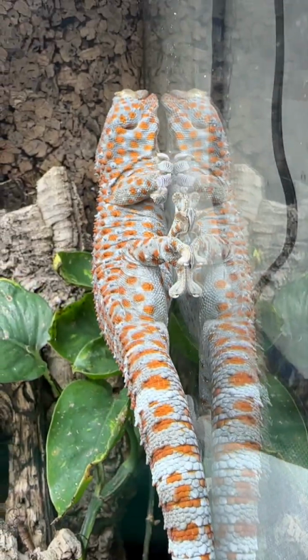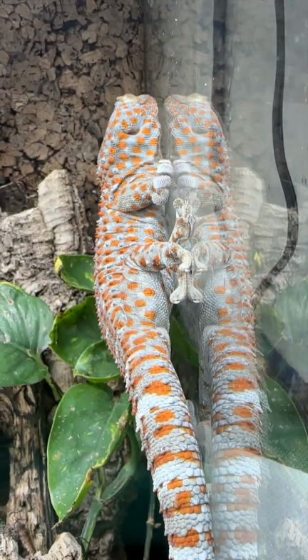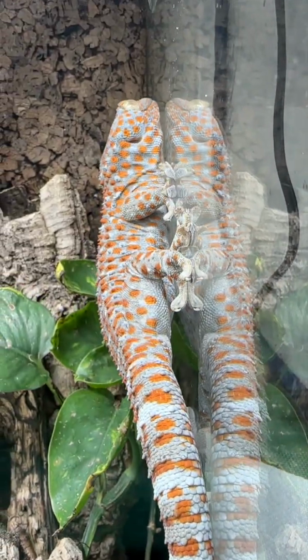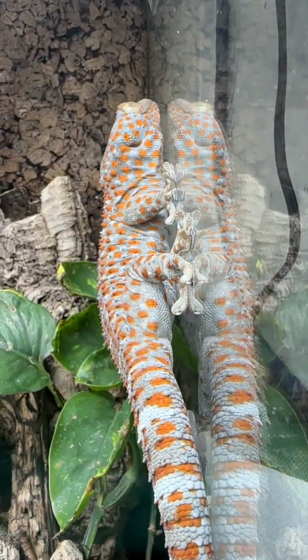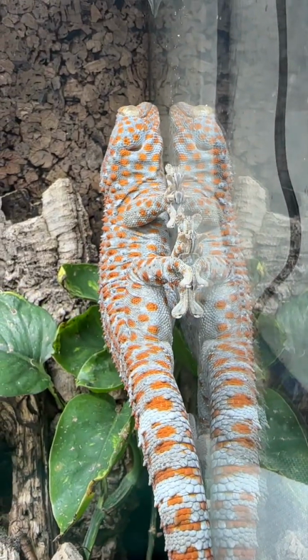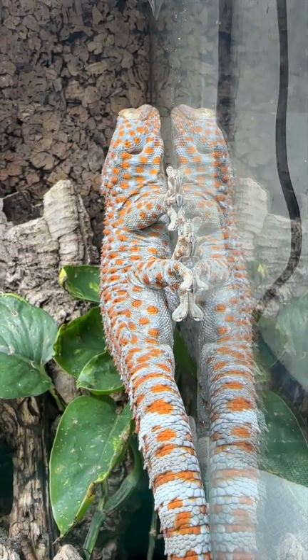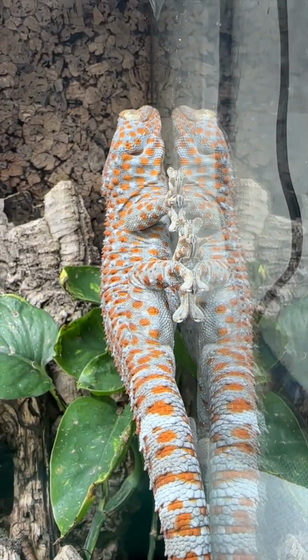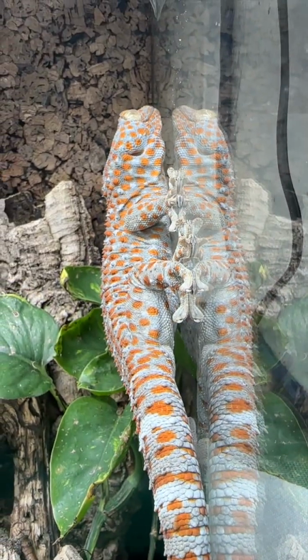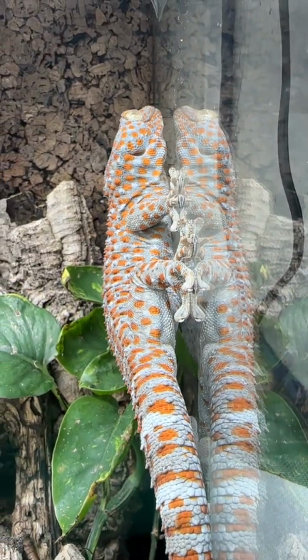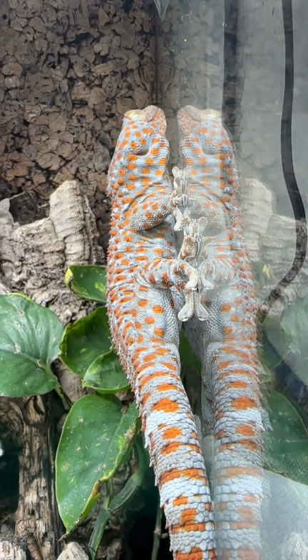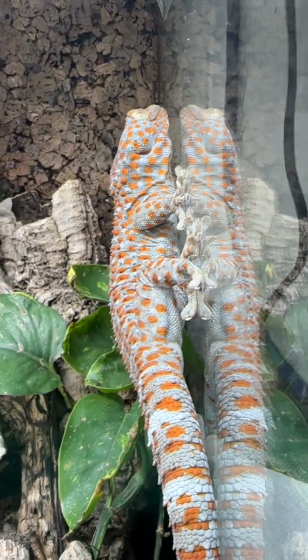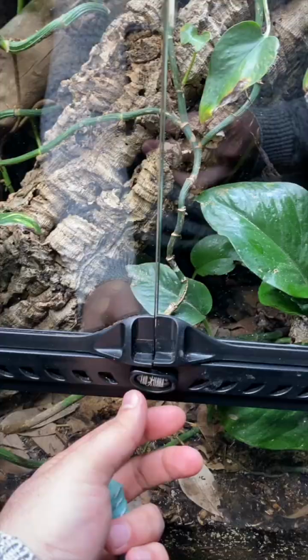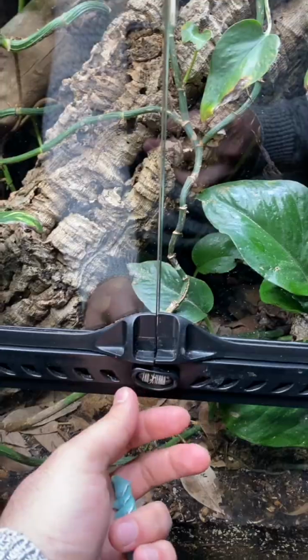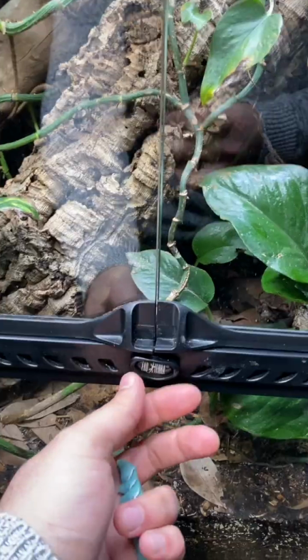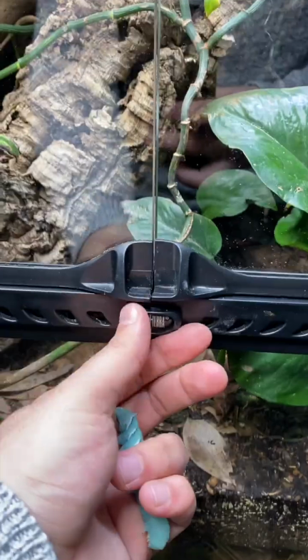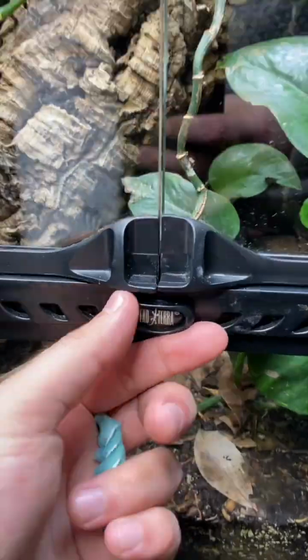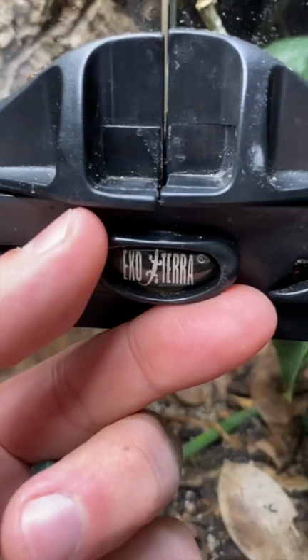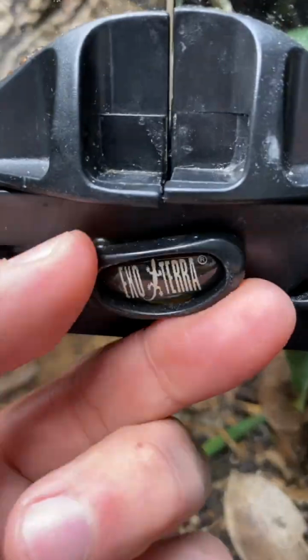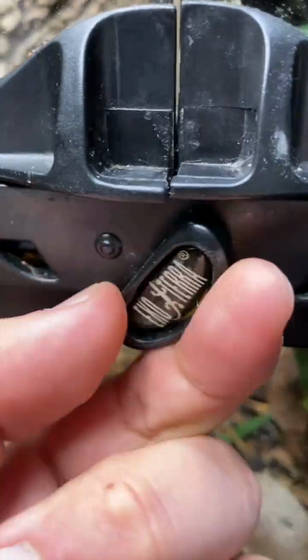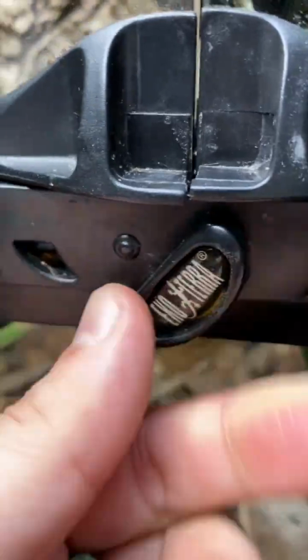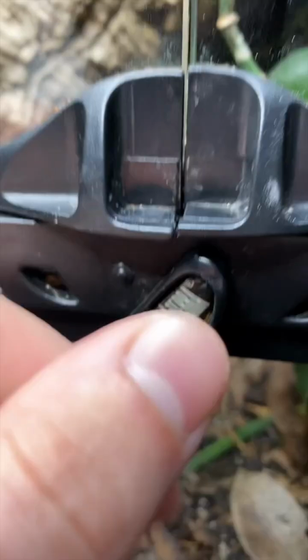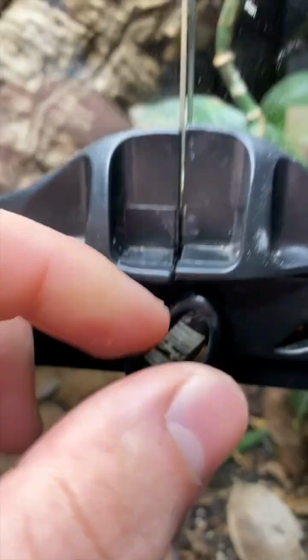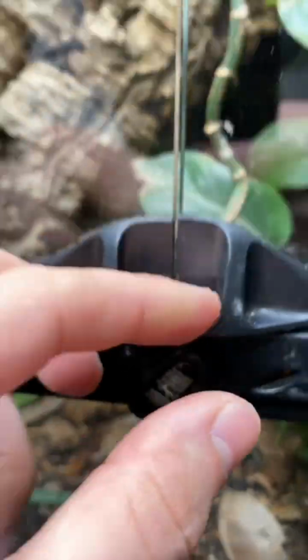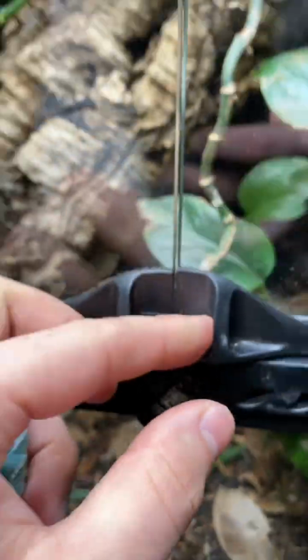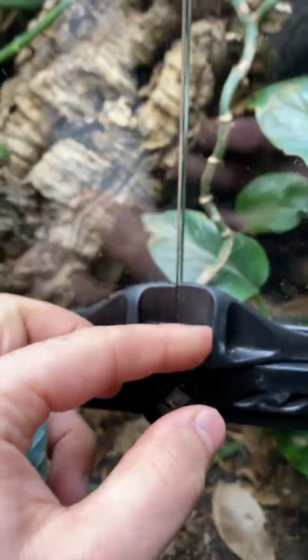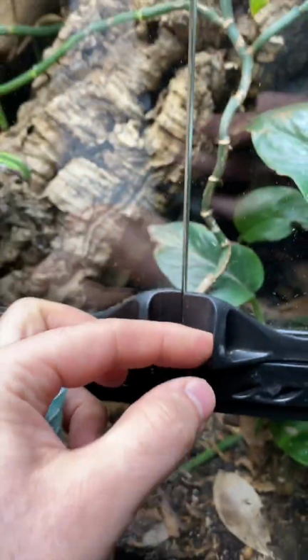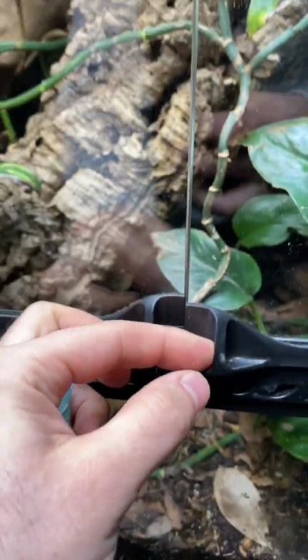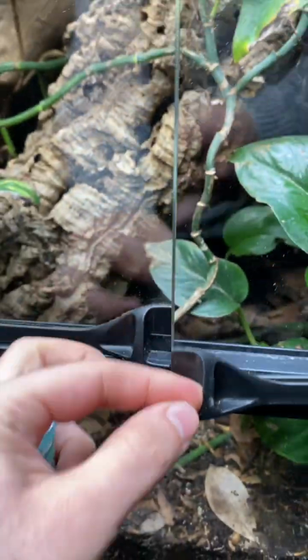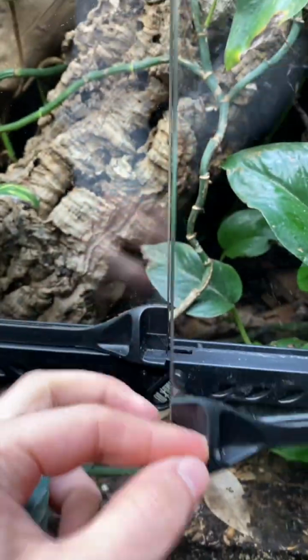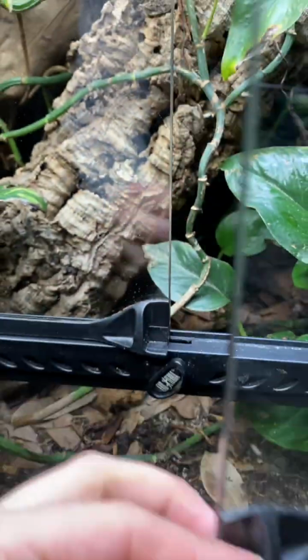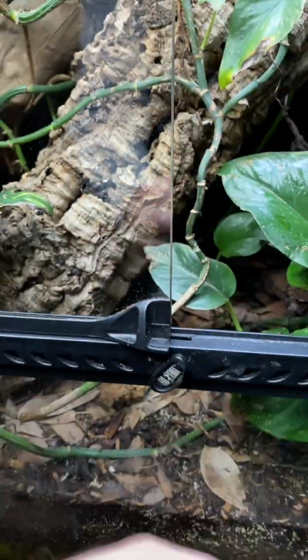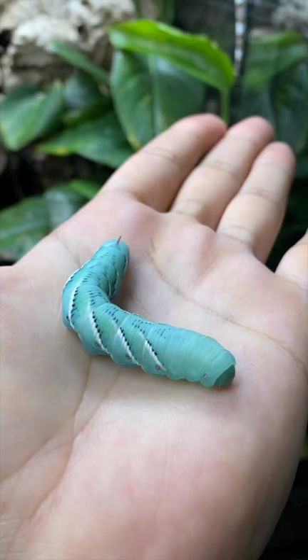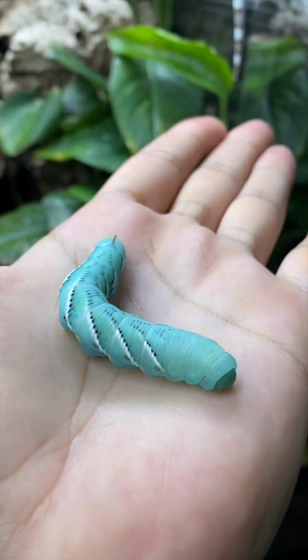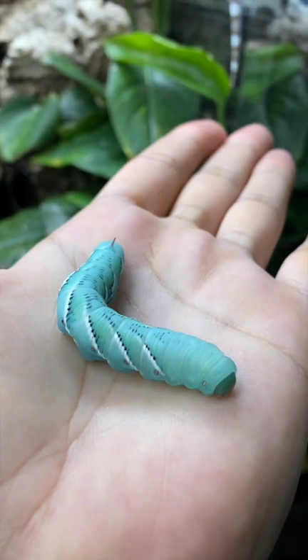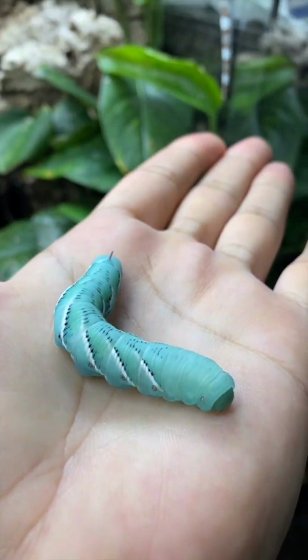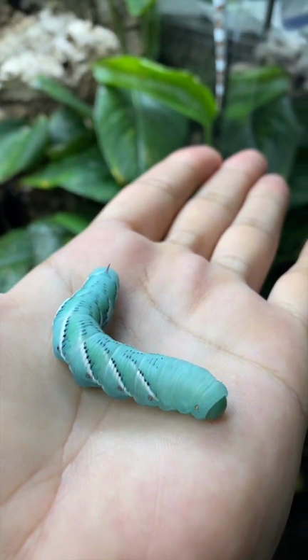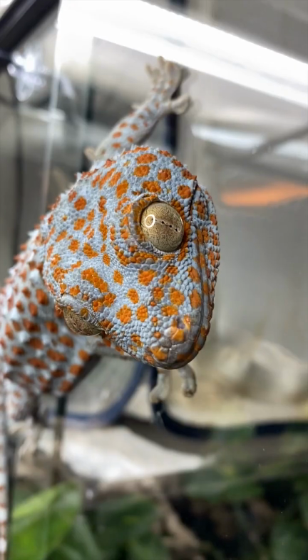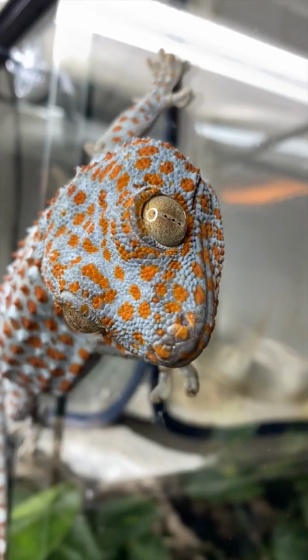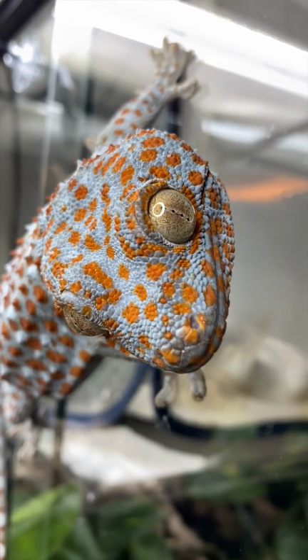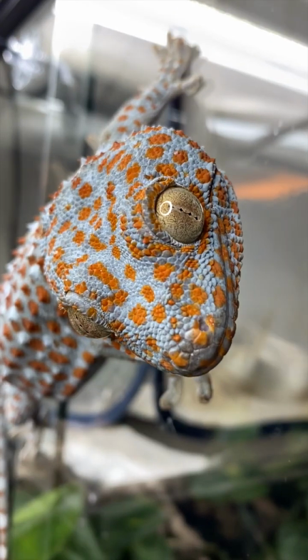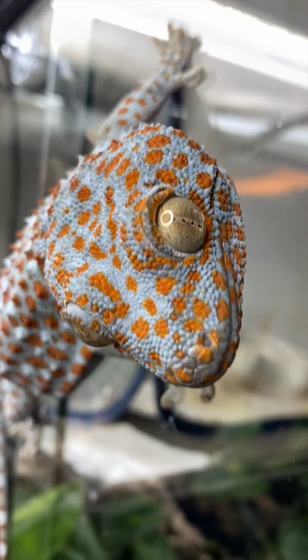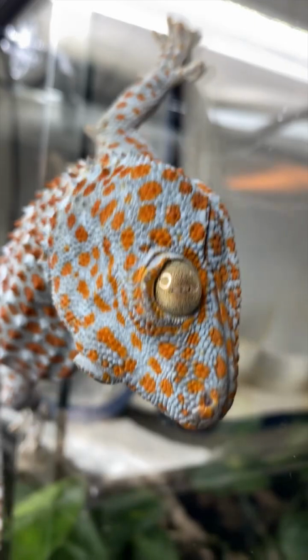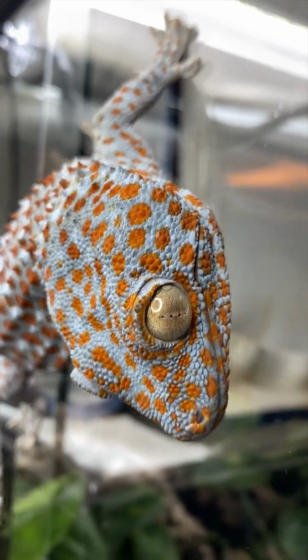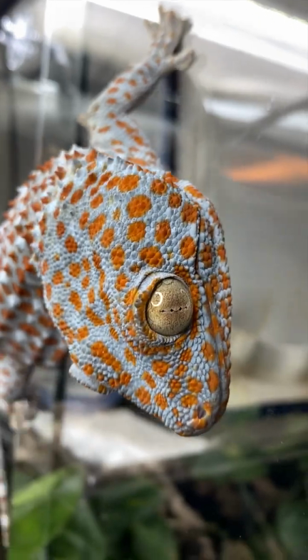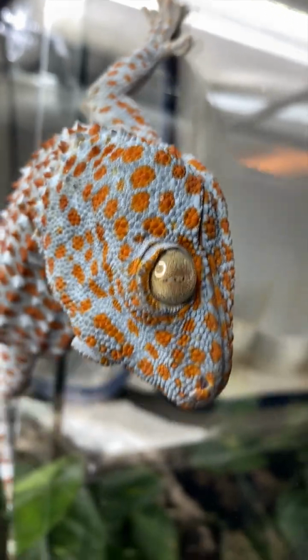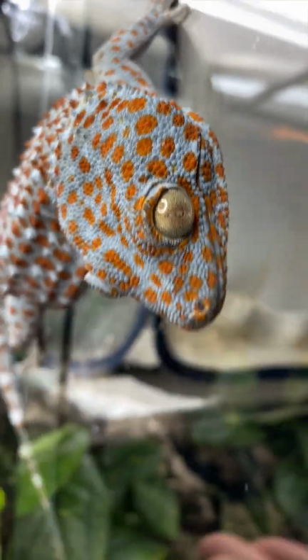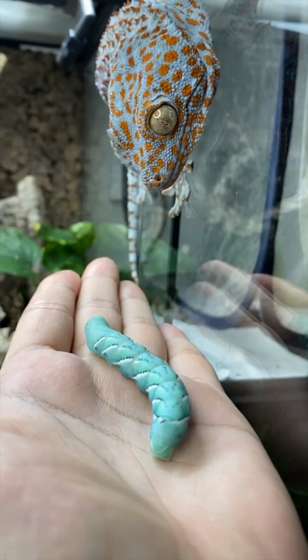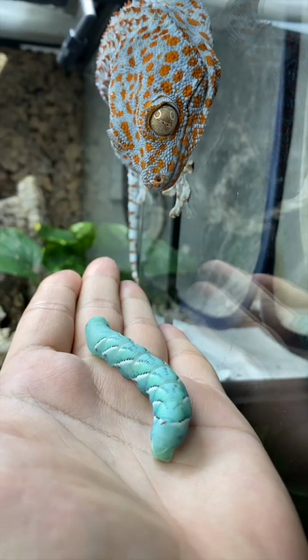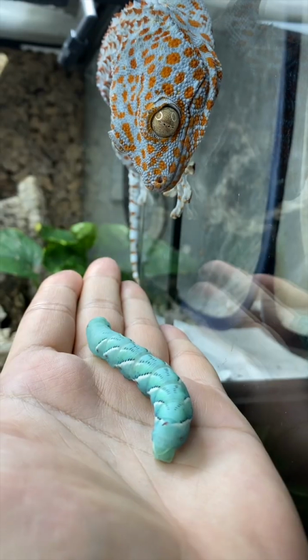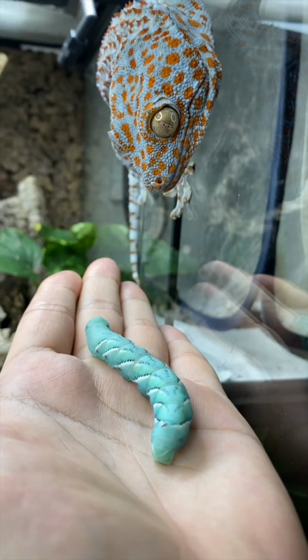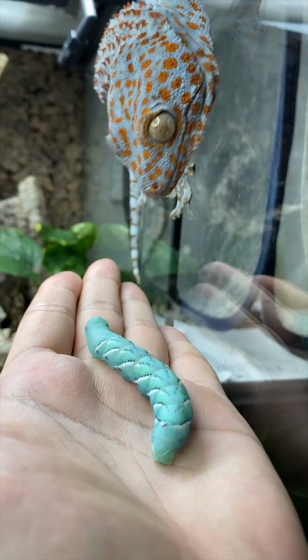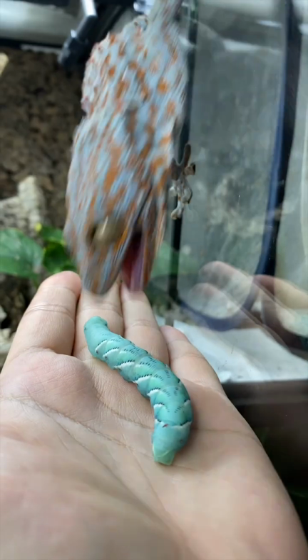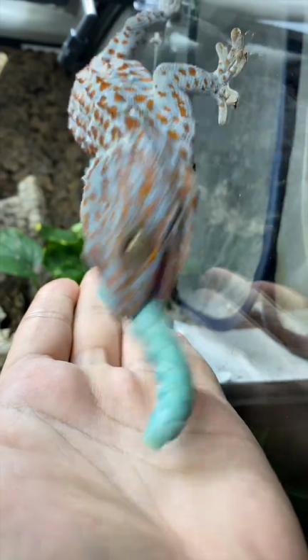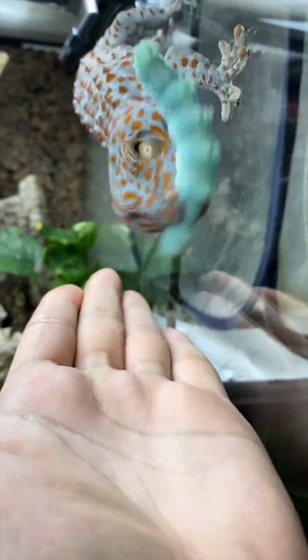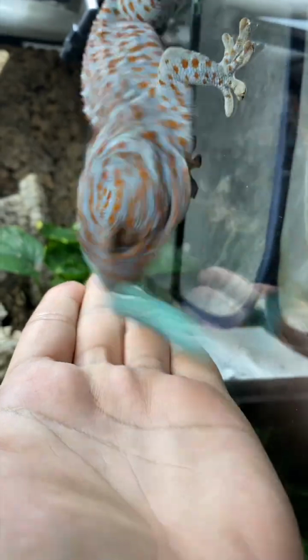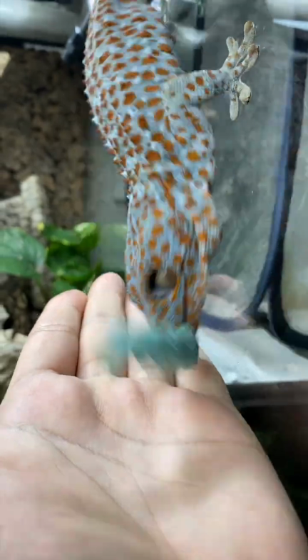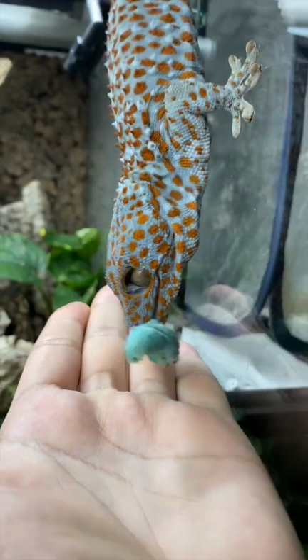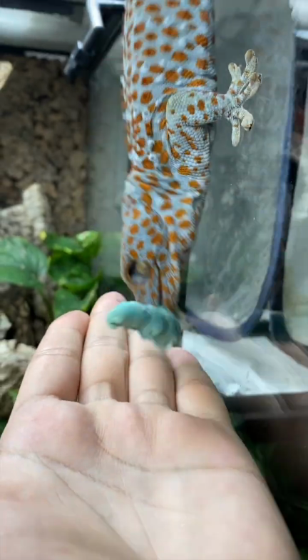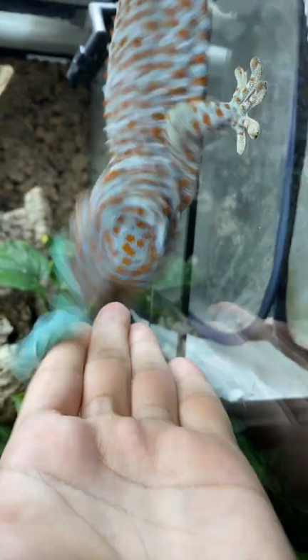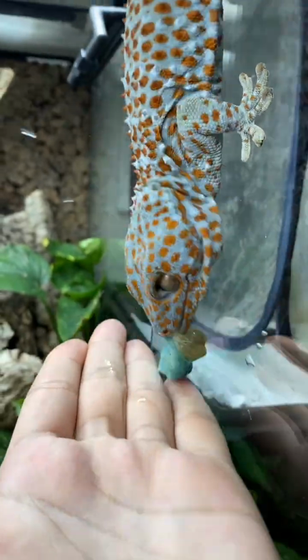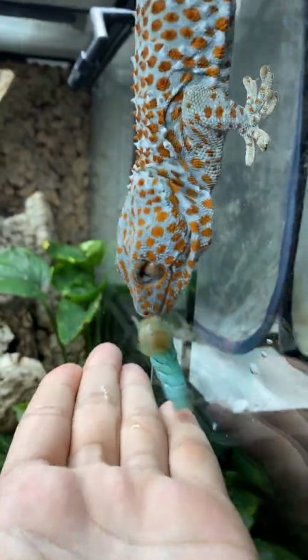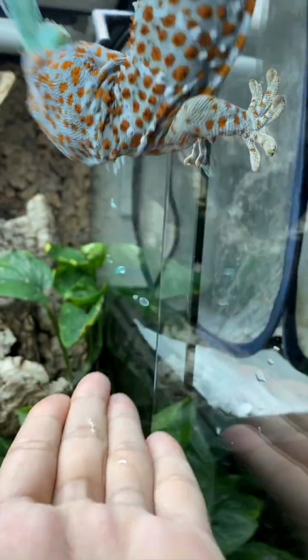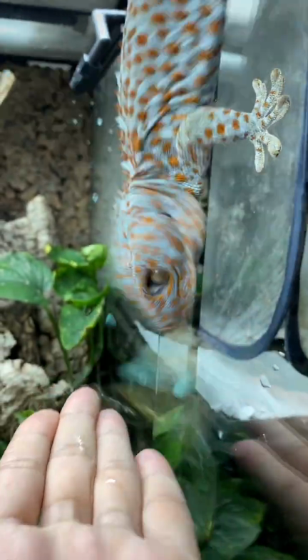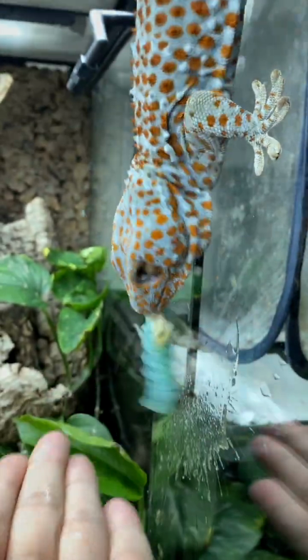It's absolutely fascinating — you should definitely look into it. But for now, let's give Tiki the lunch that he's been trying to get to.